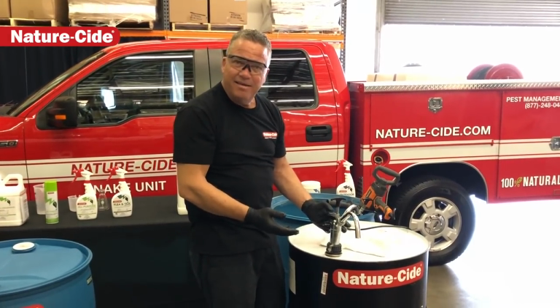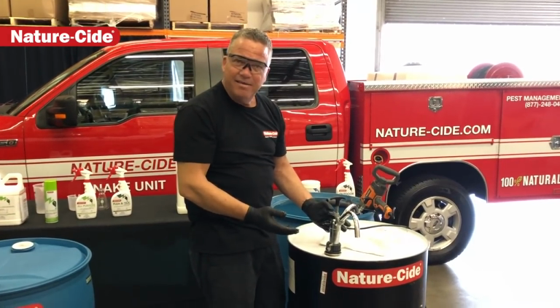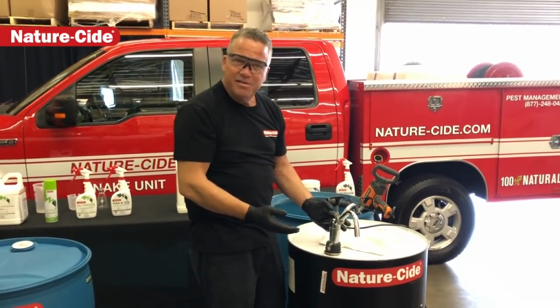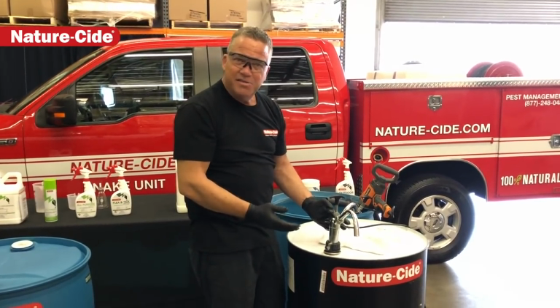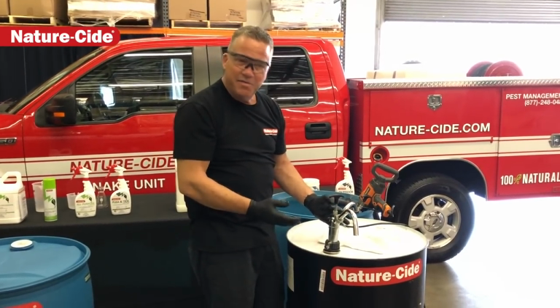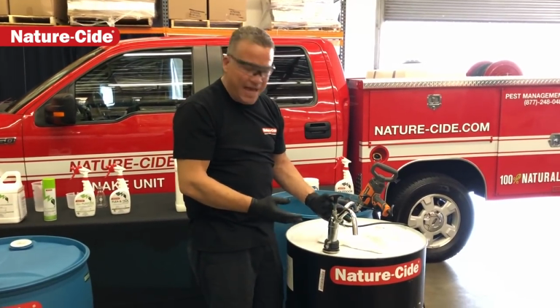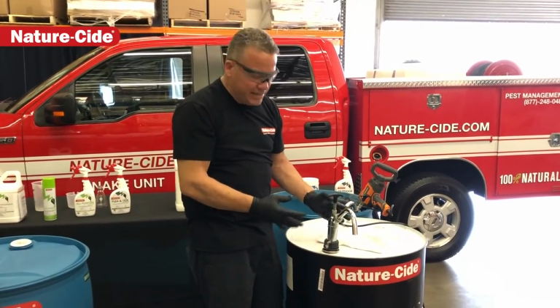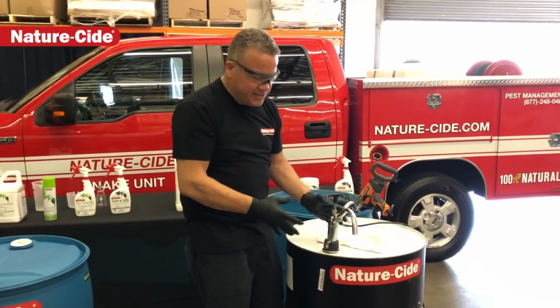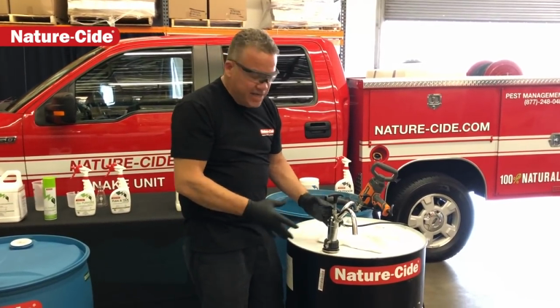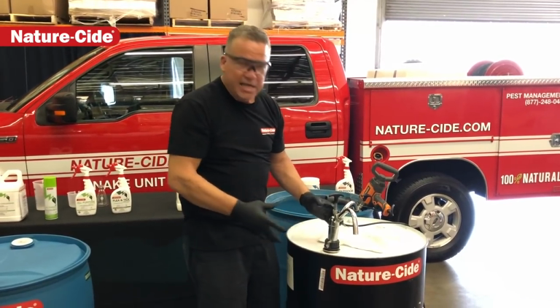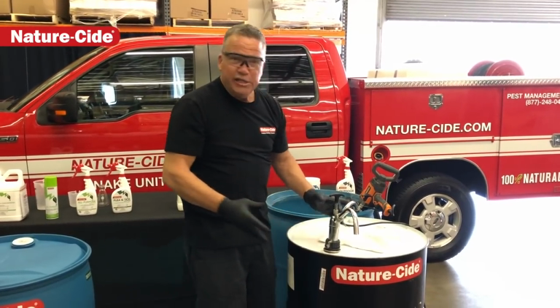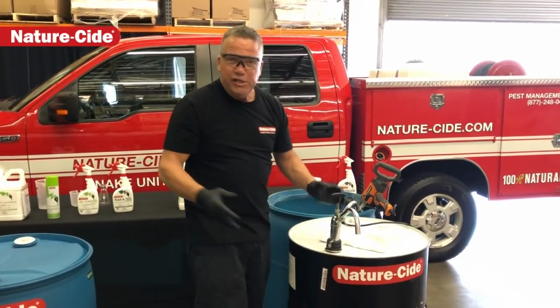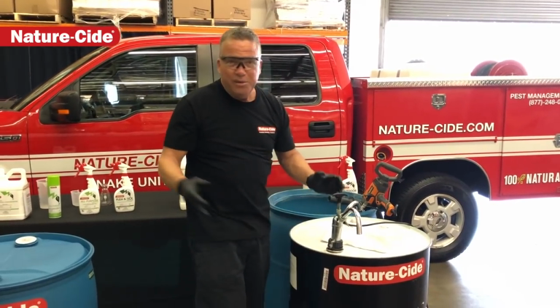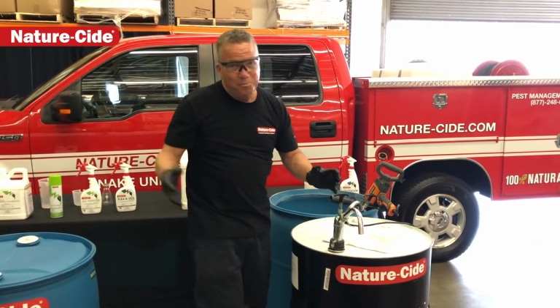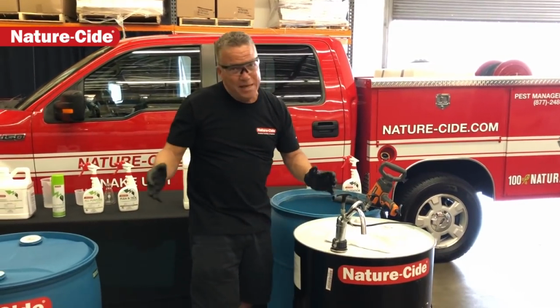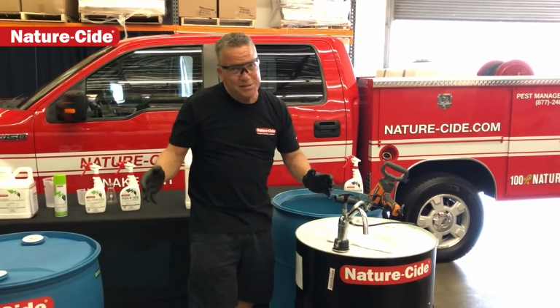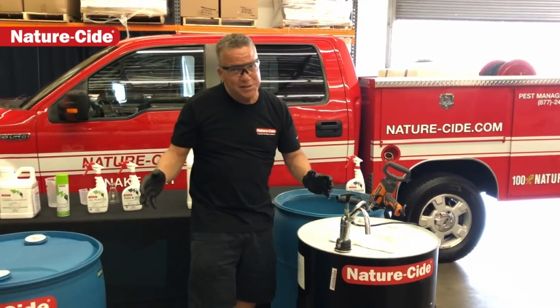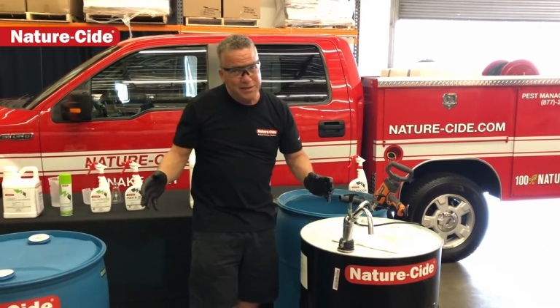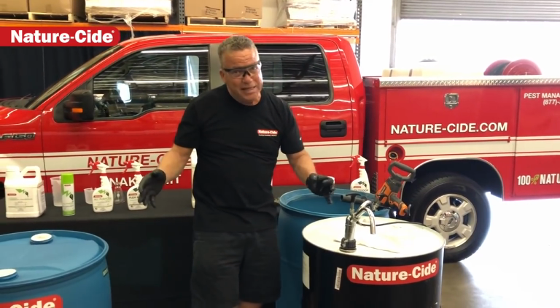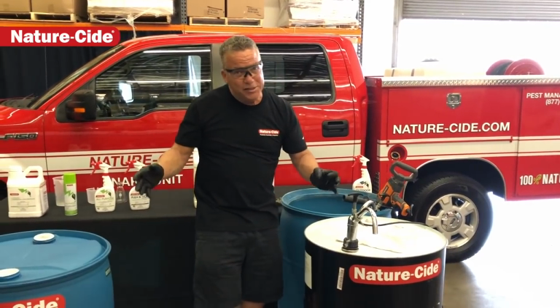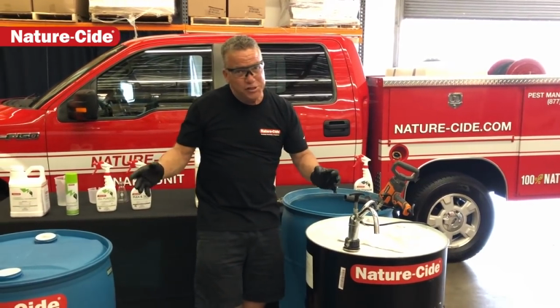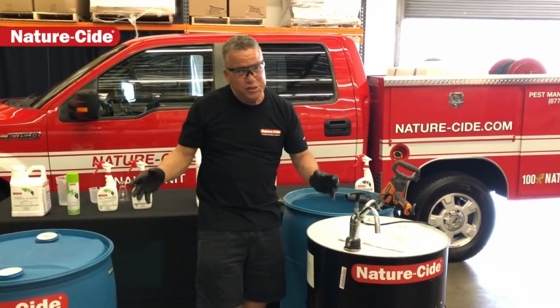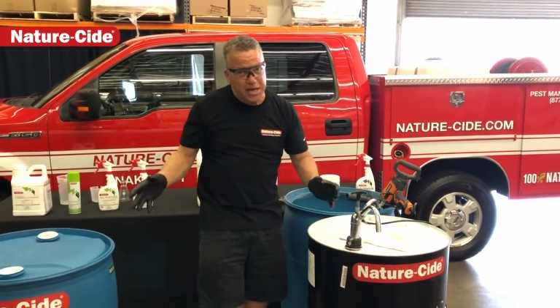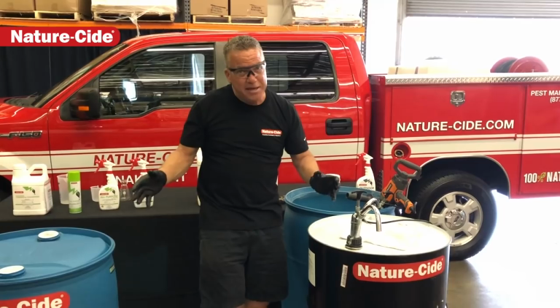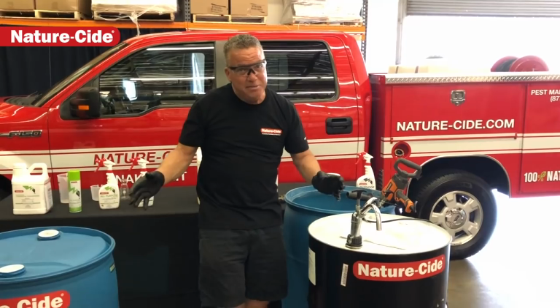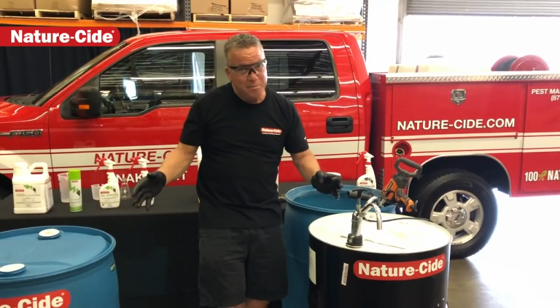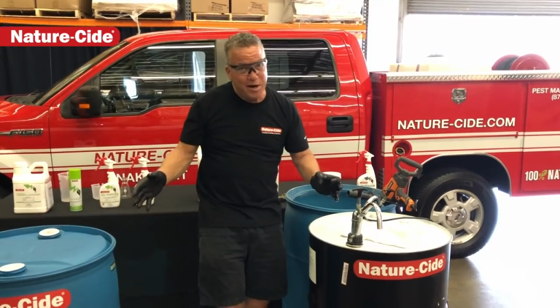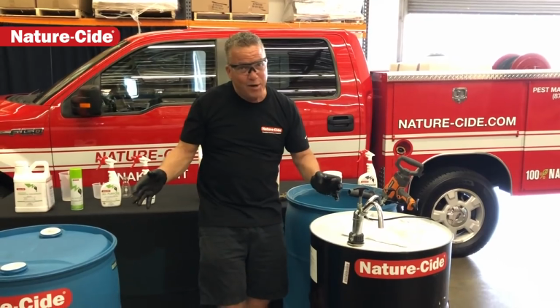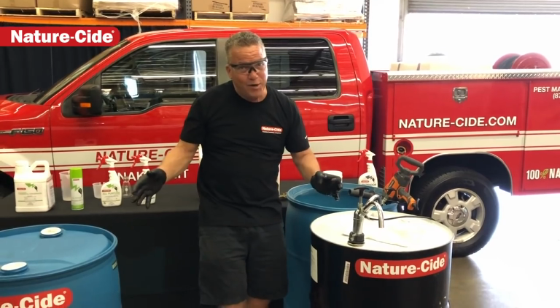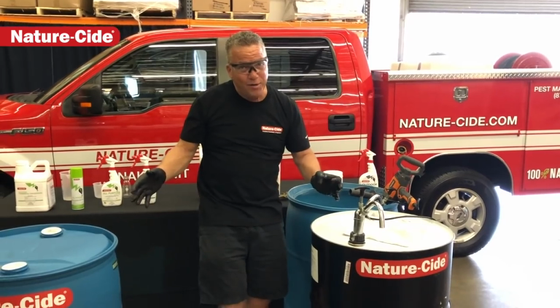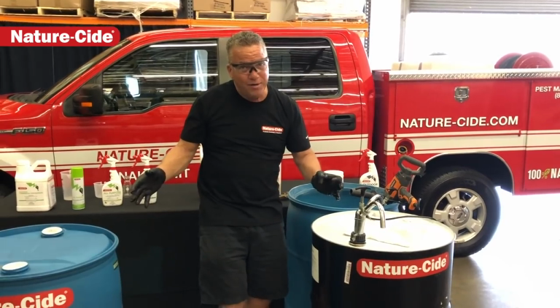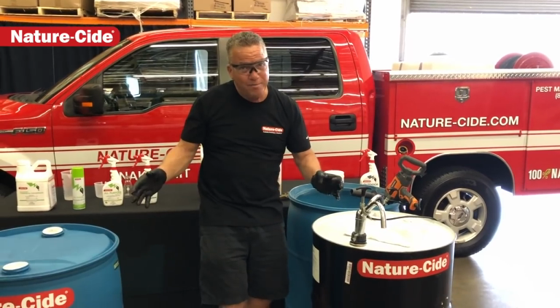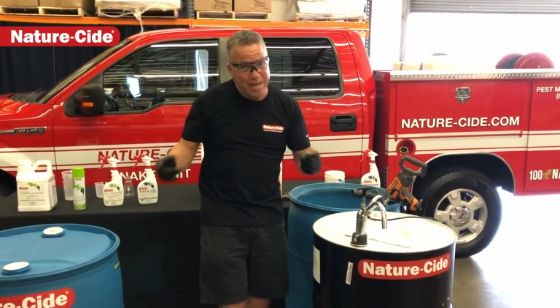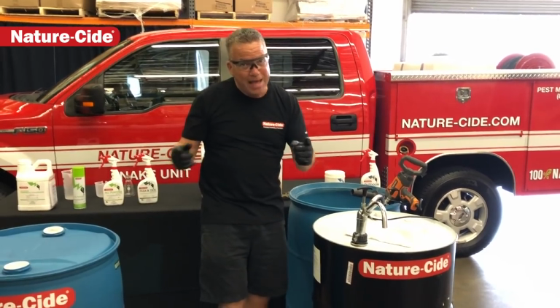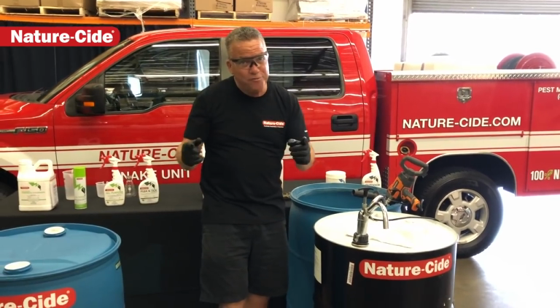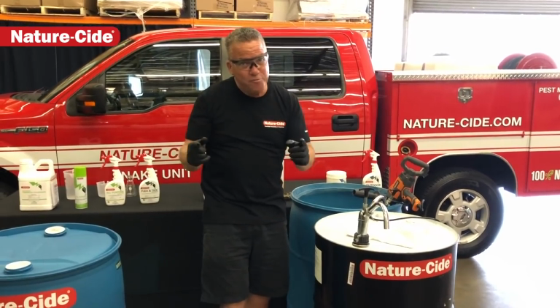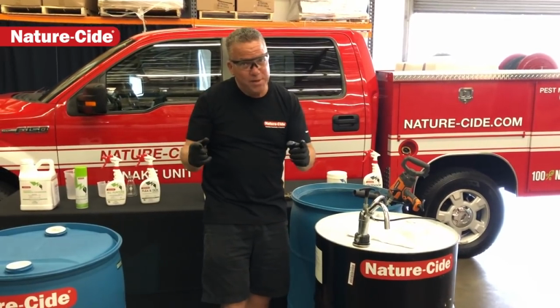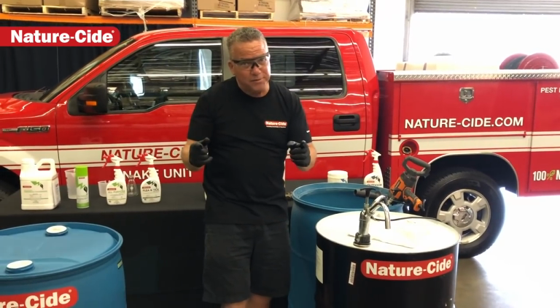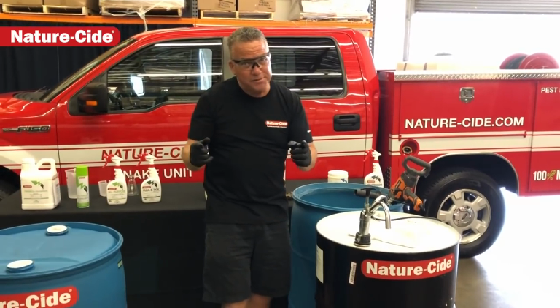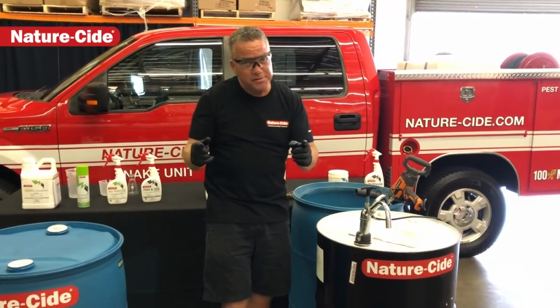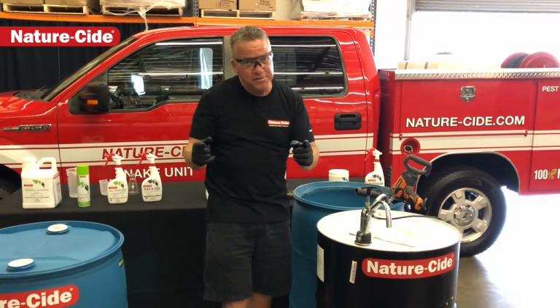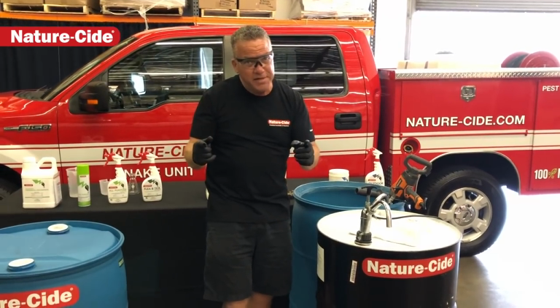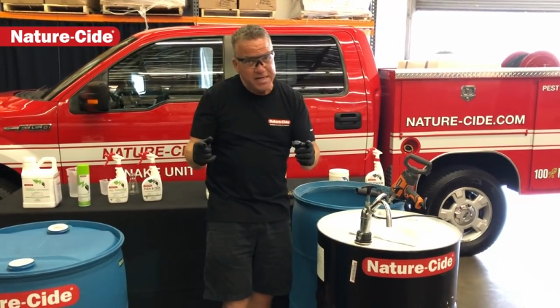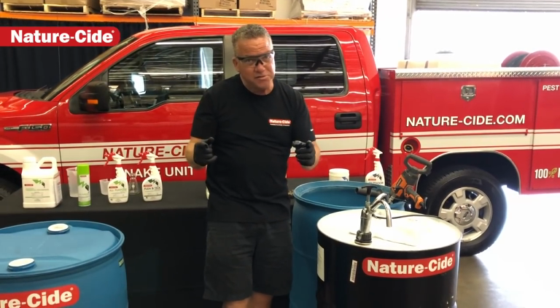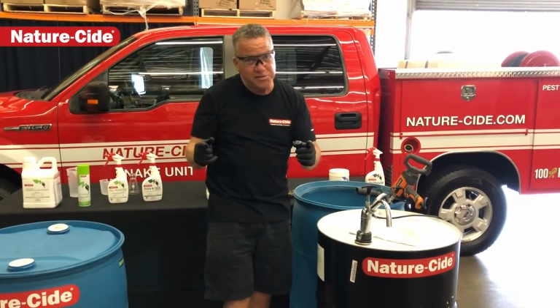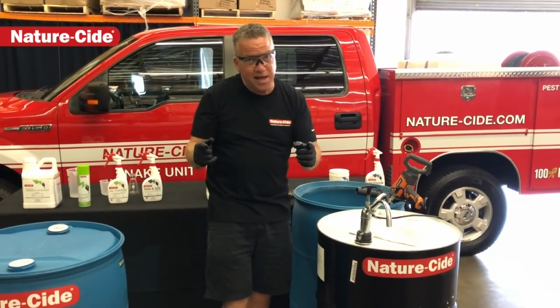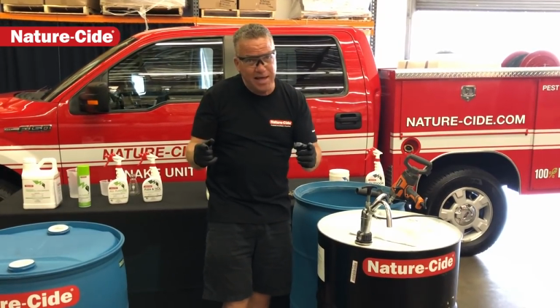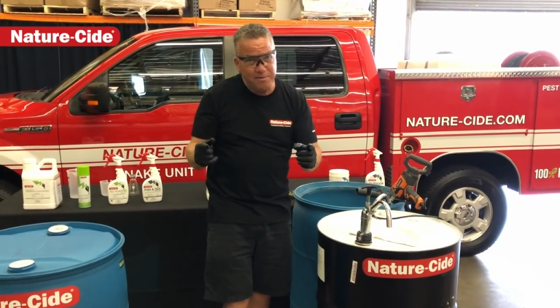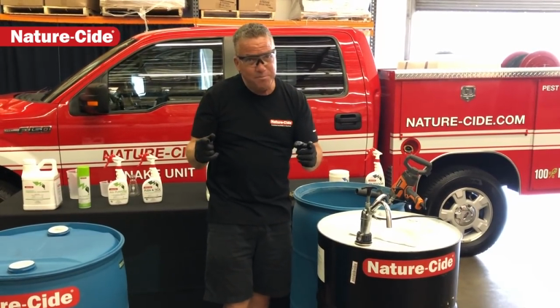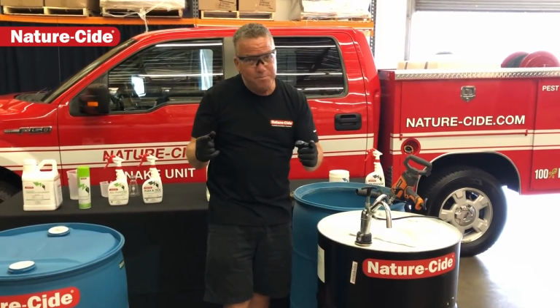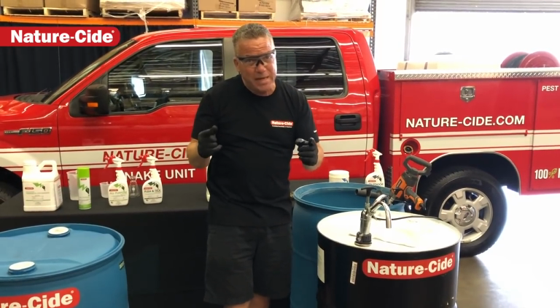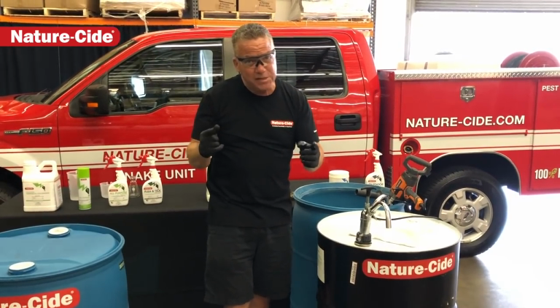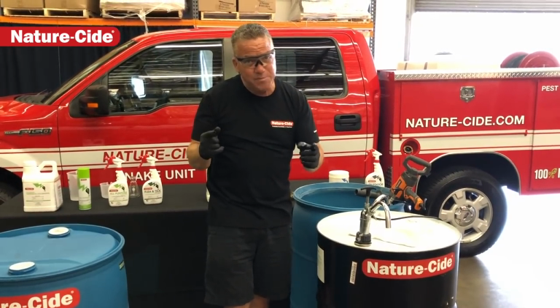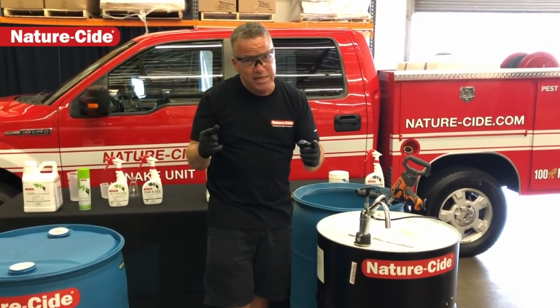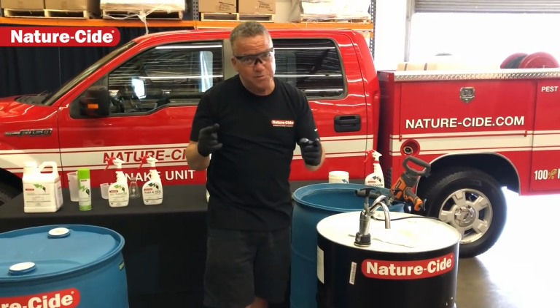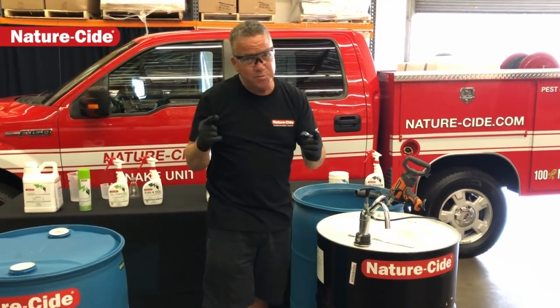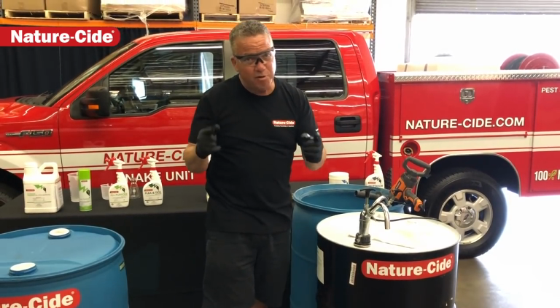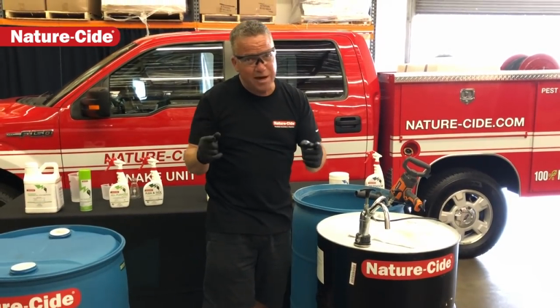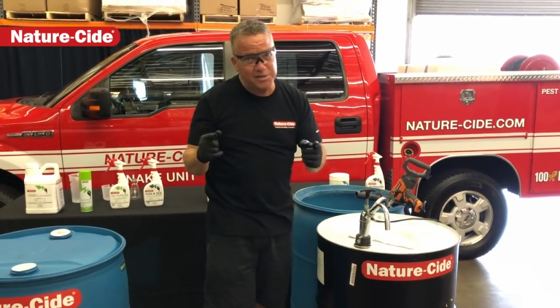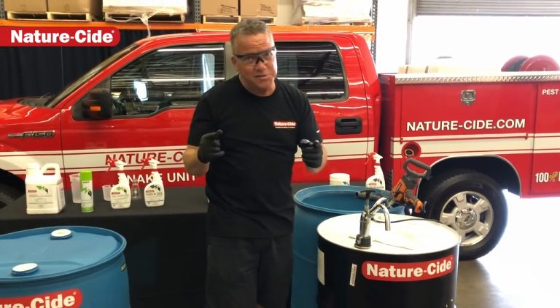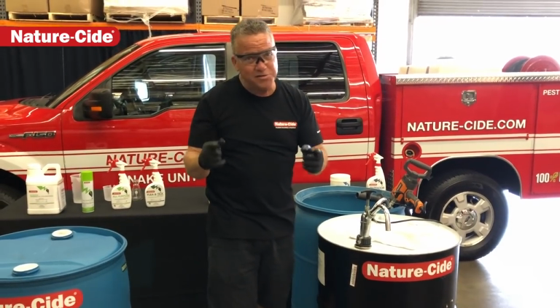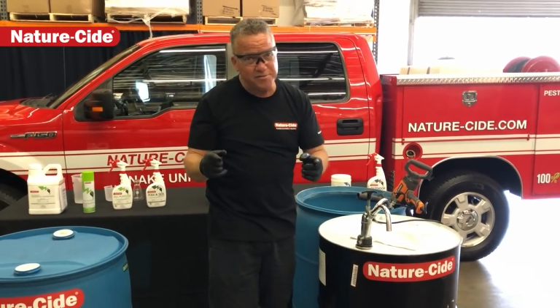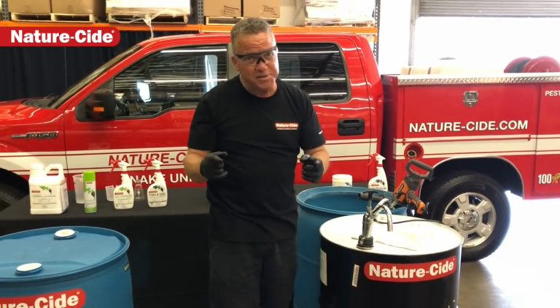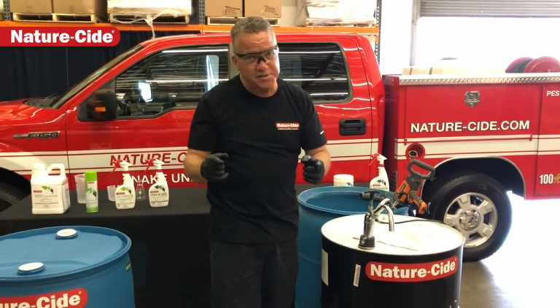So that's basically shaking the barrel. Matthew Mills, NatureSide Pest Management Products and Services.